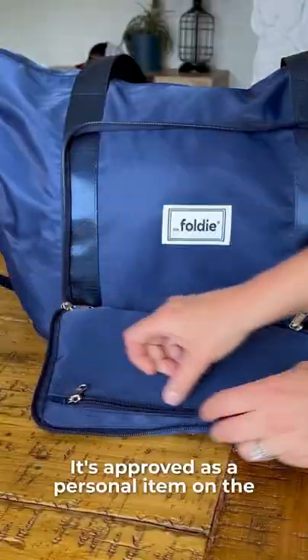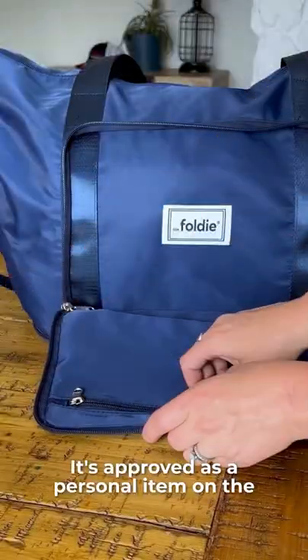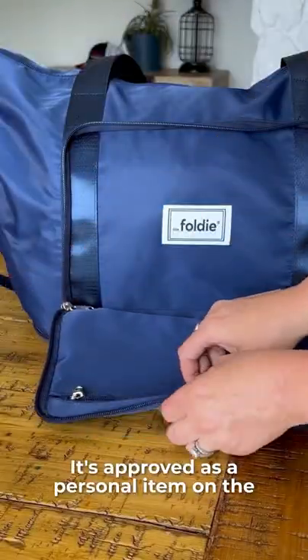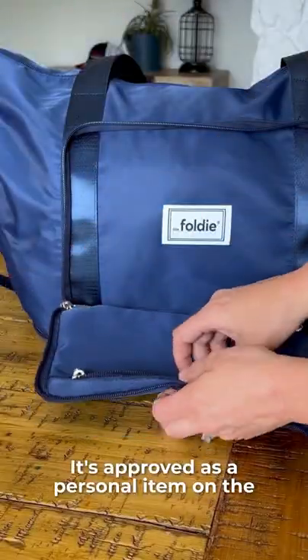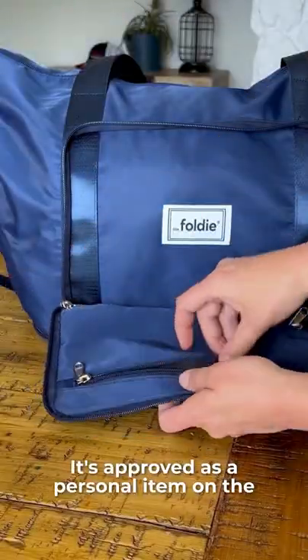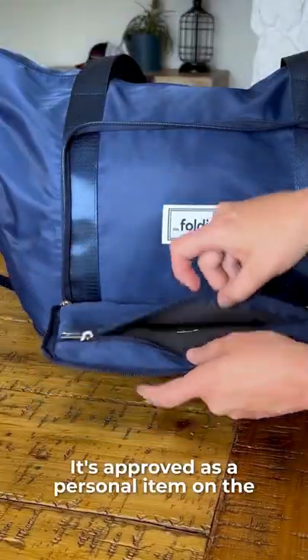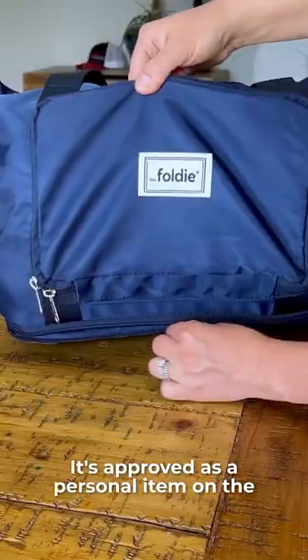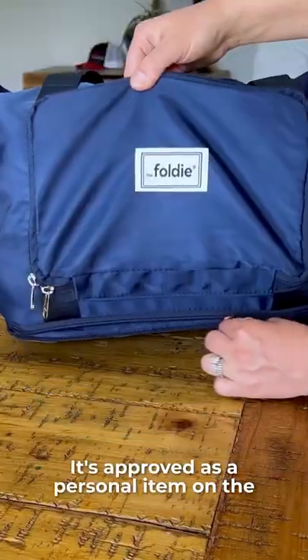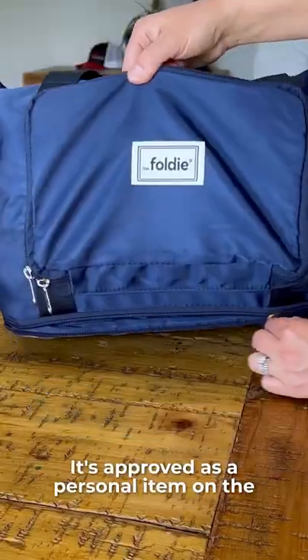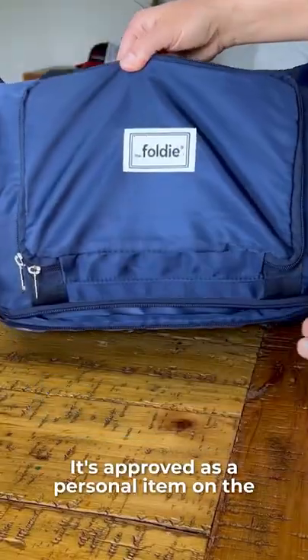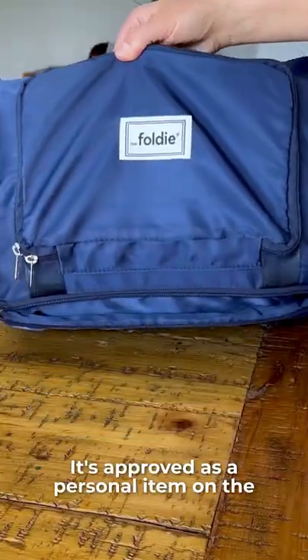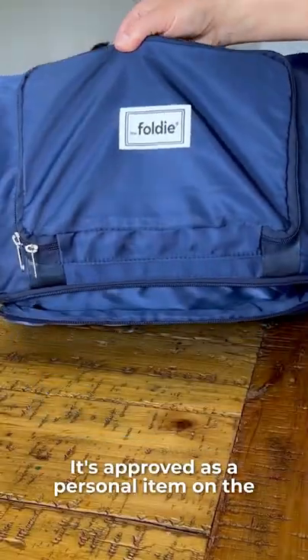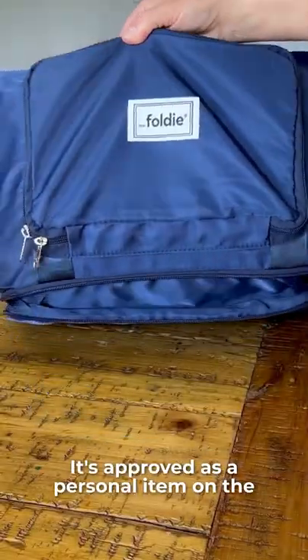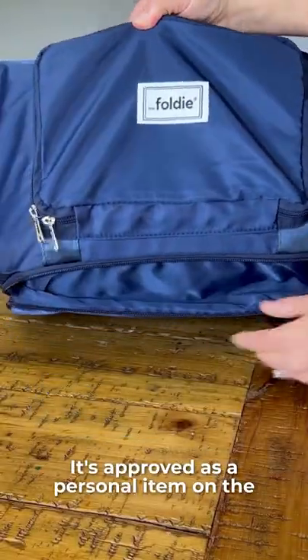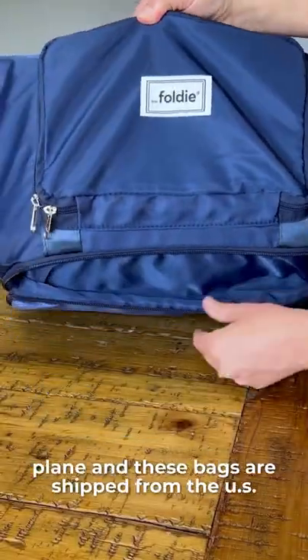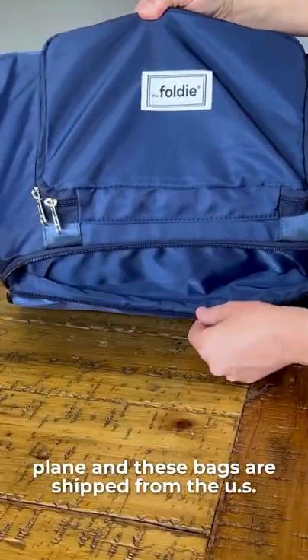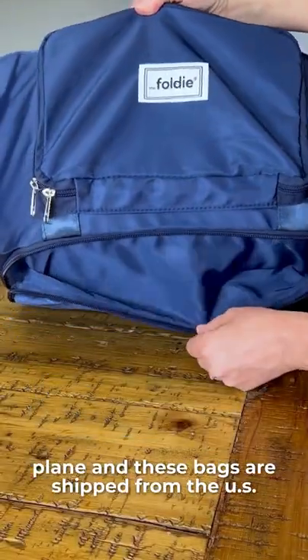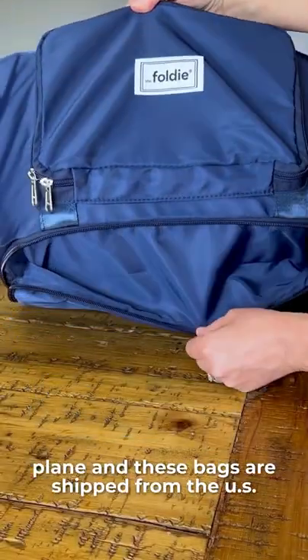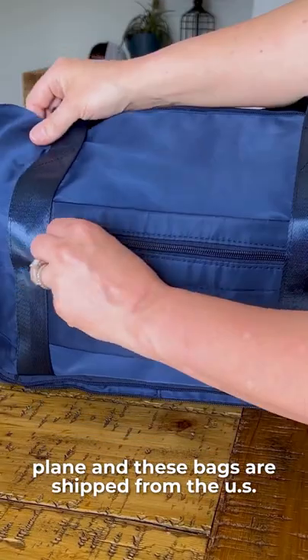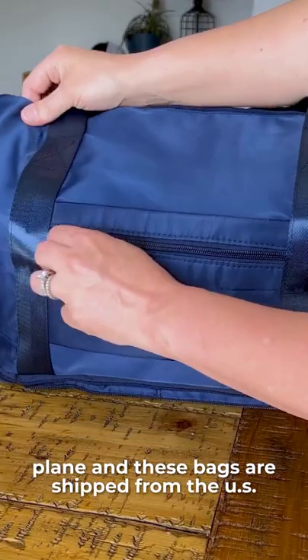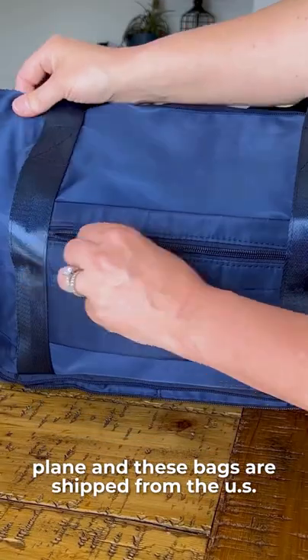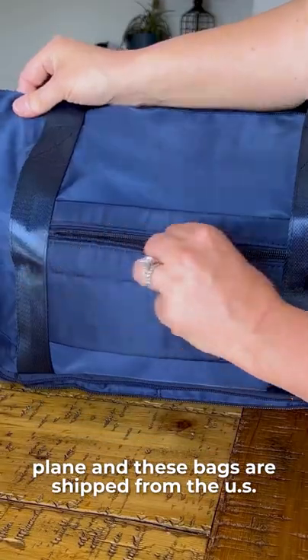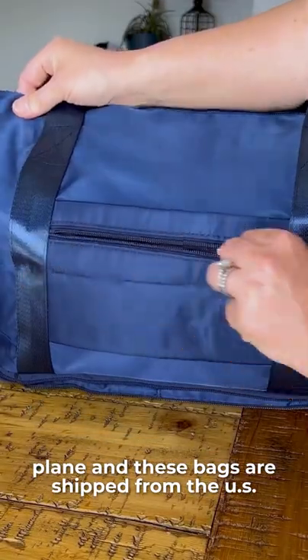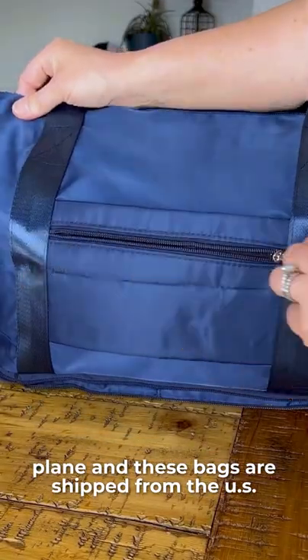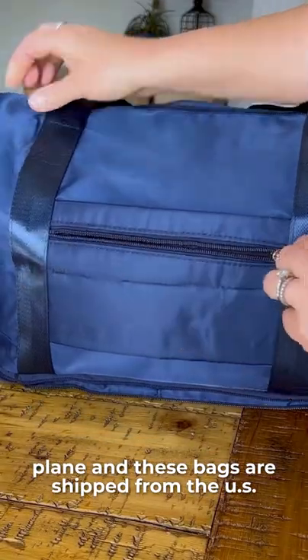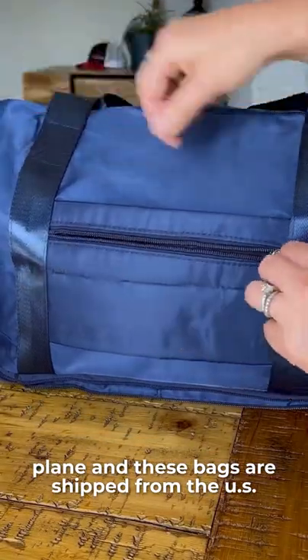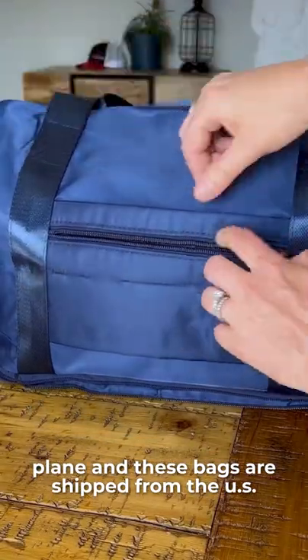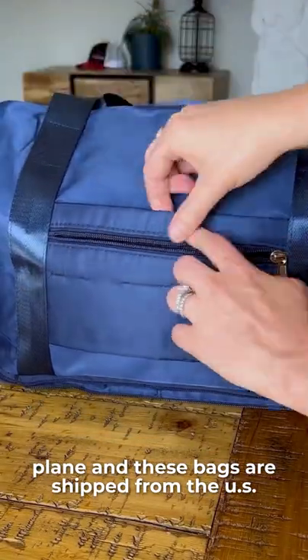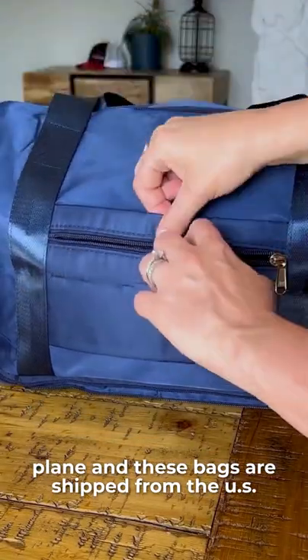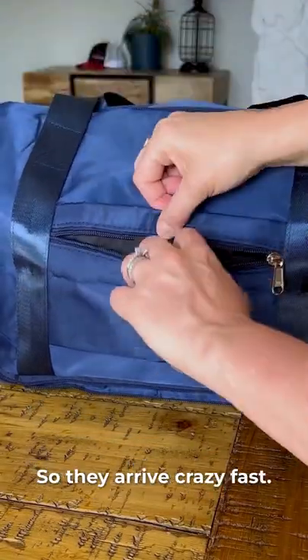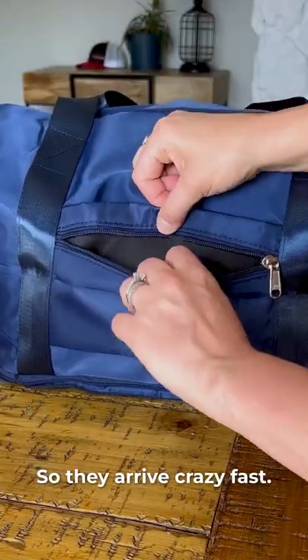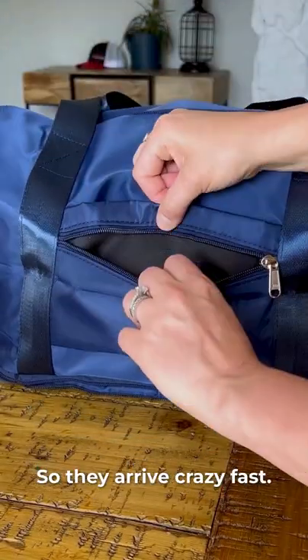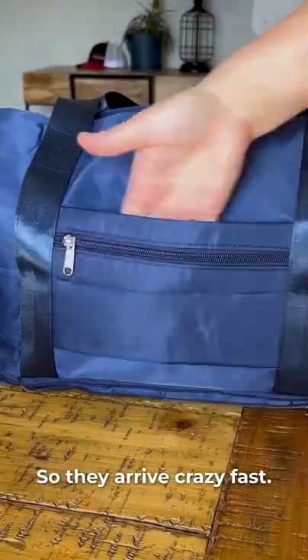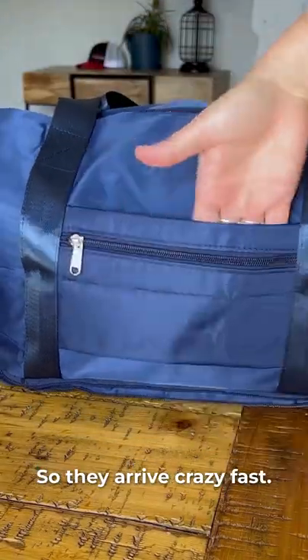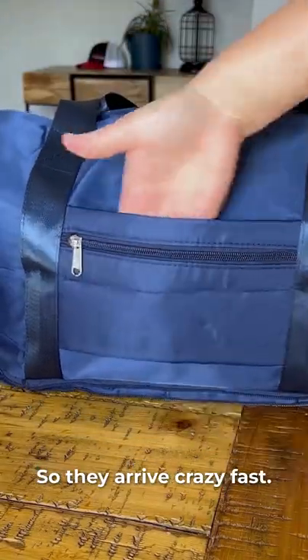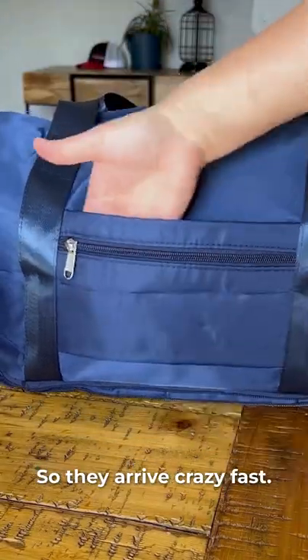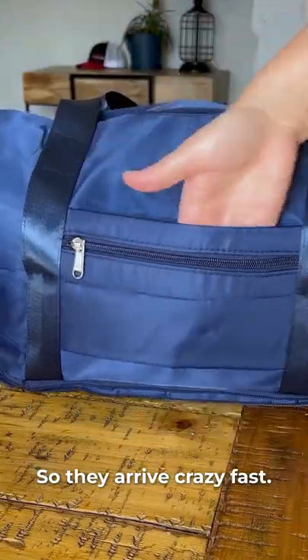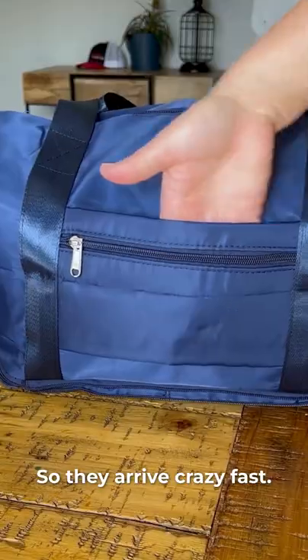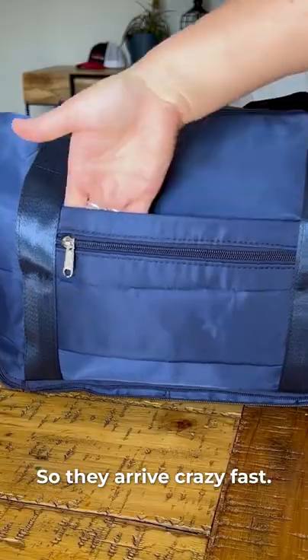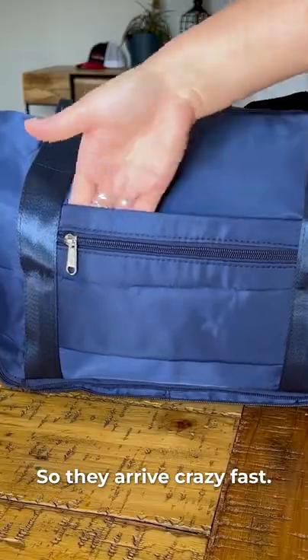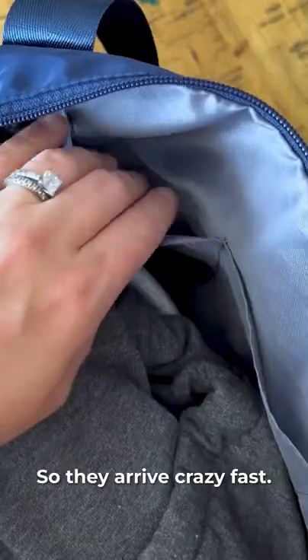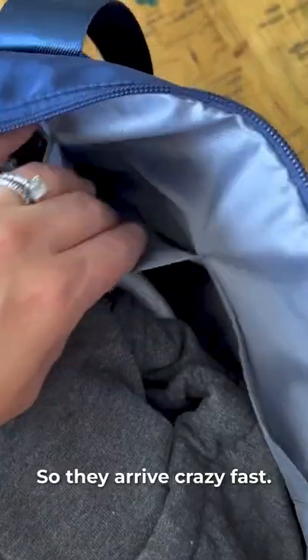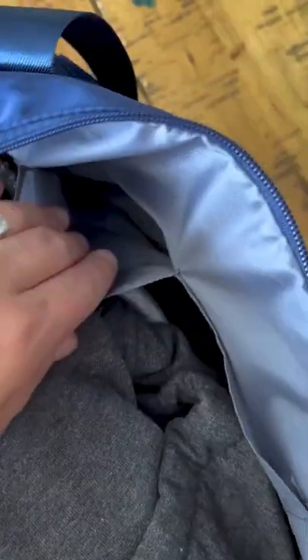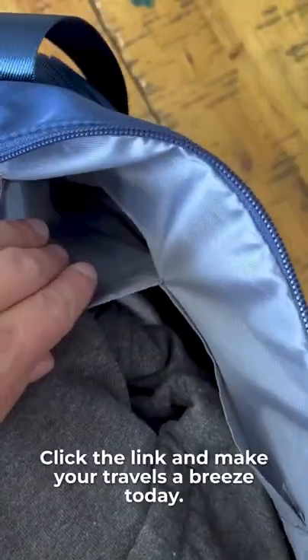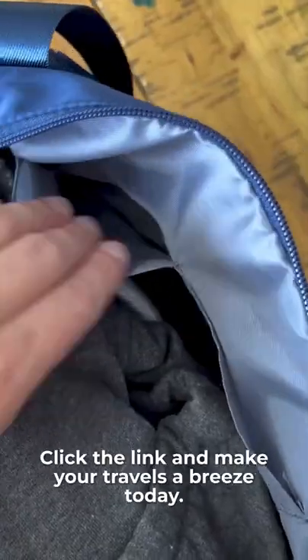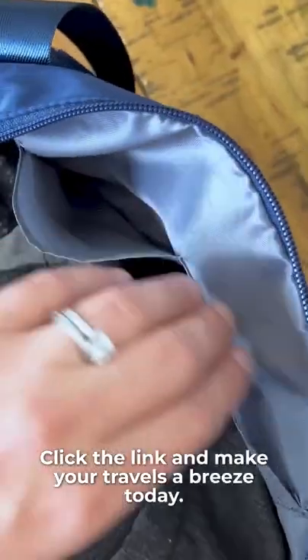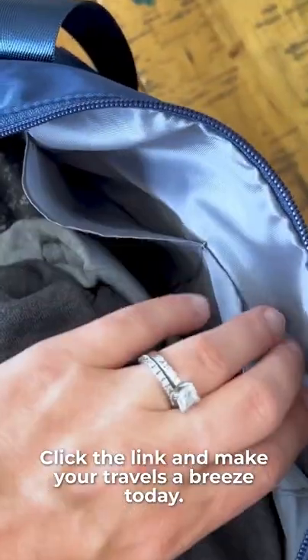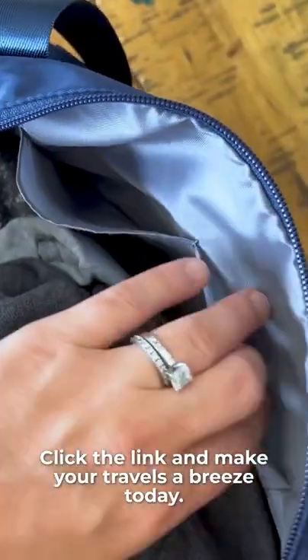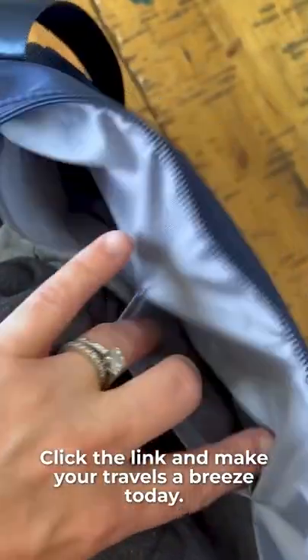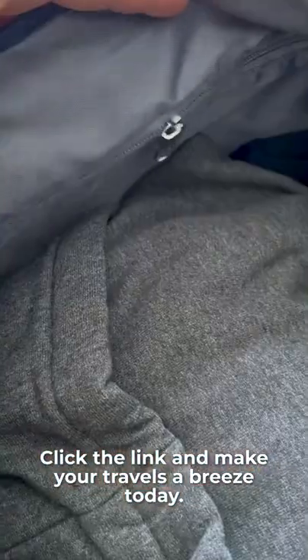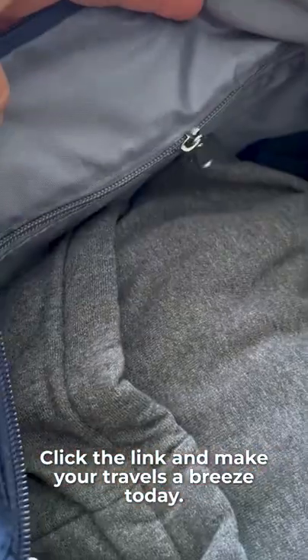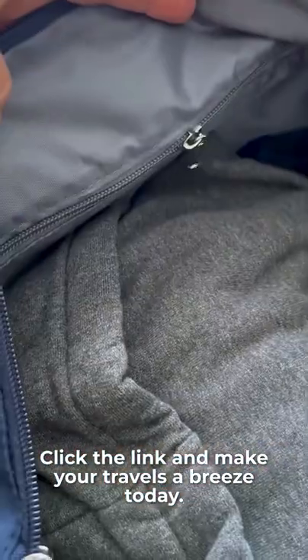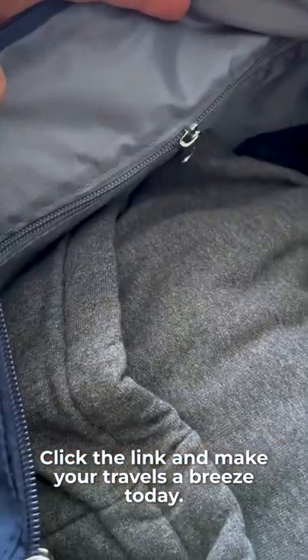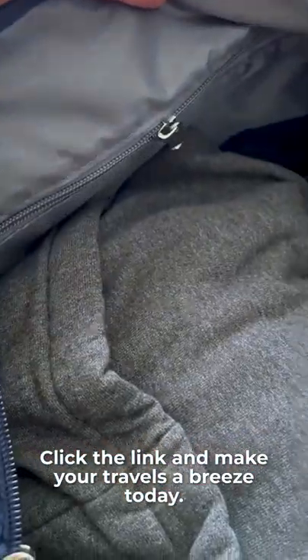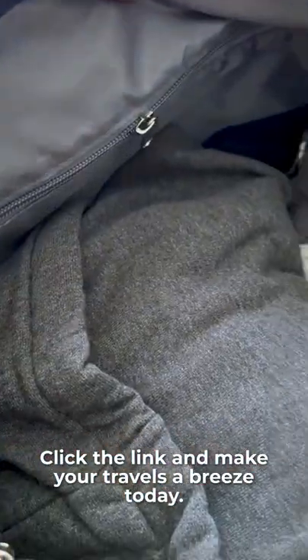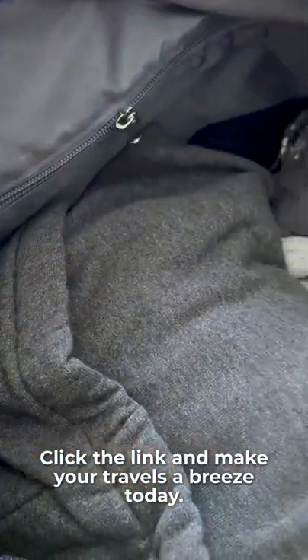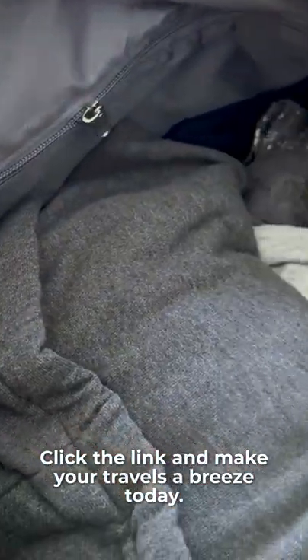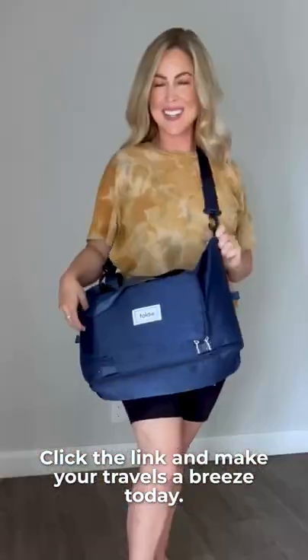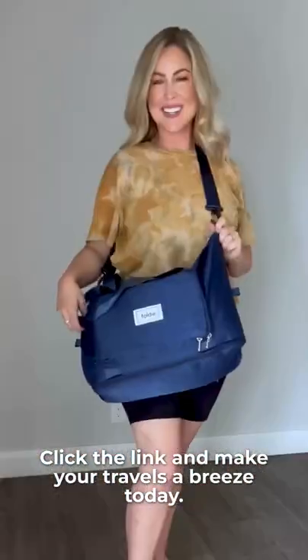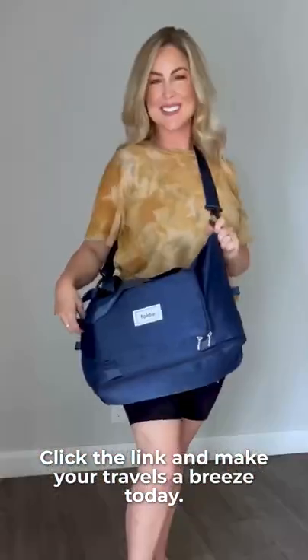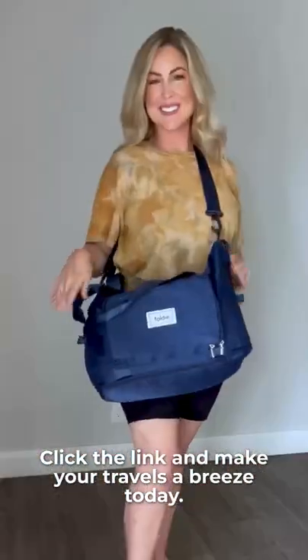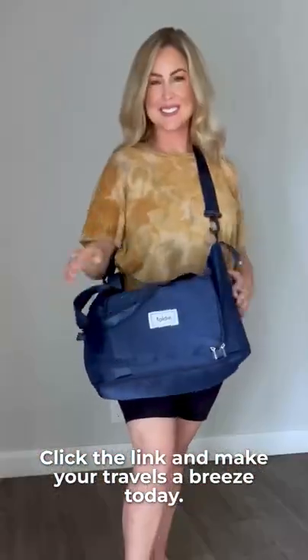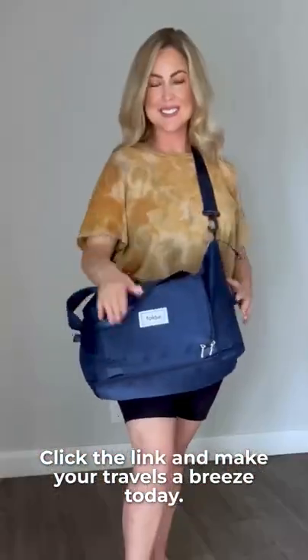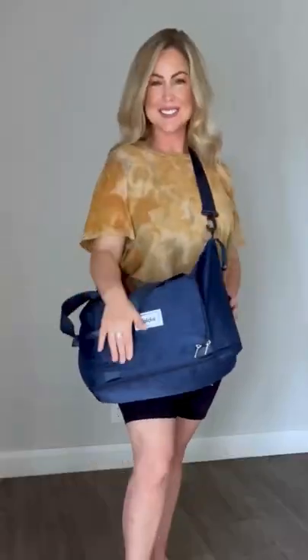It's approved as a personal item on the plane and these bags ship from the U.S. so they arrive crazy fast. Click the link and make your travels a breeze today.